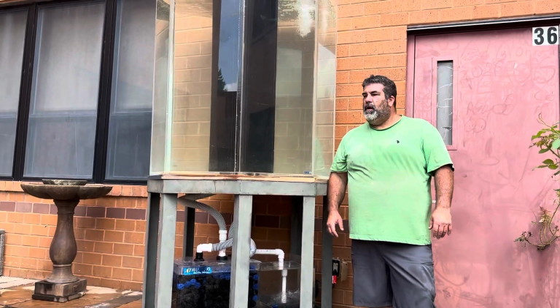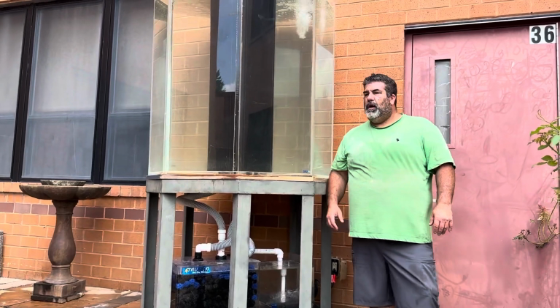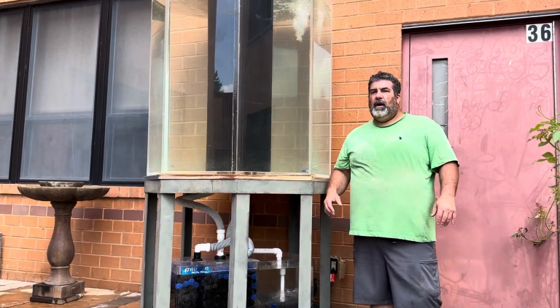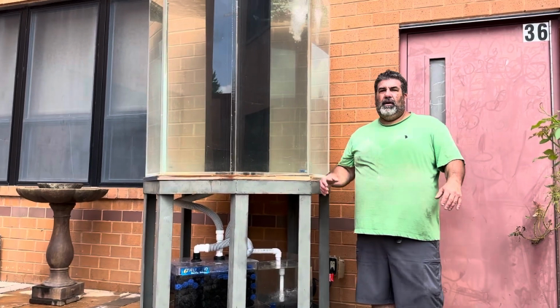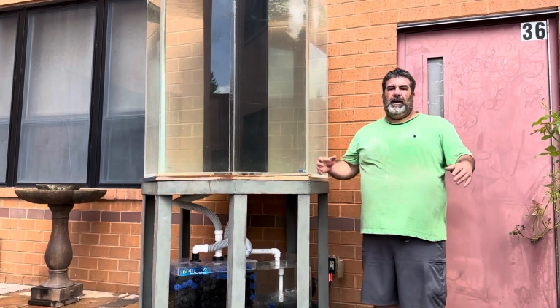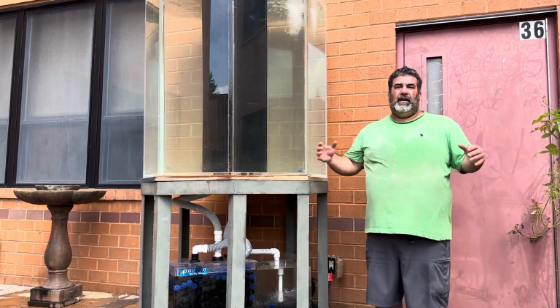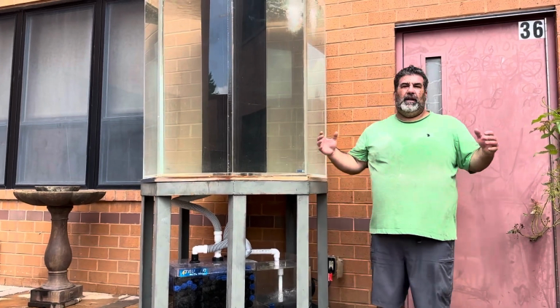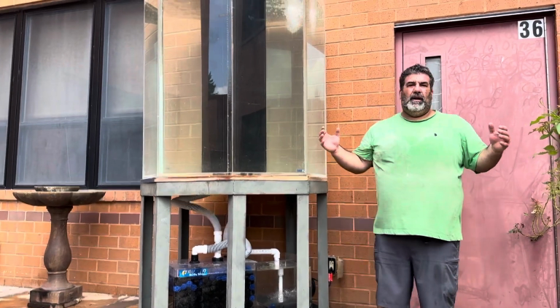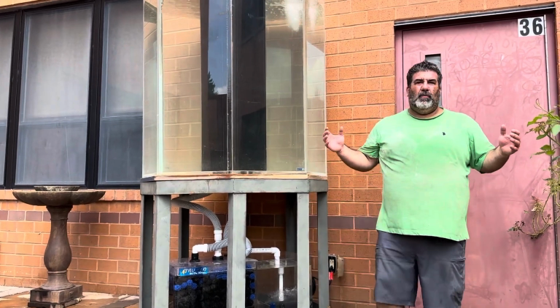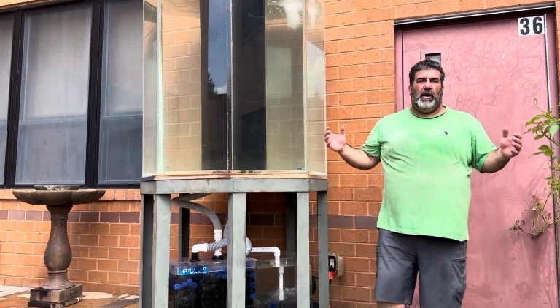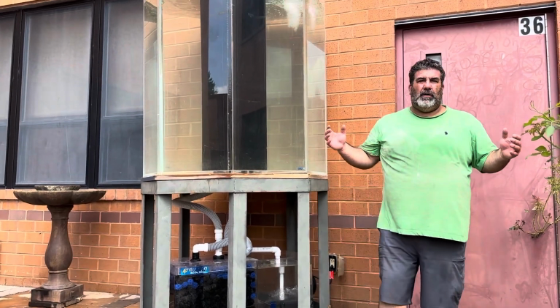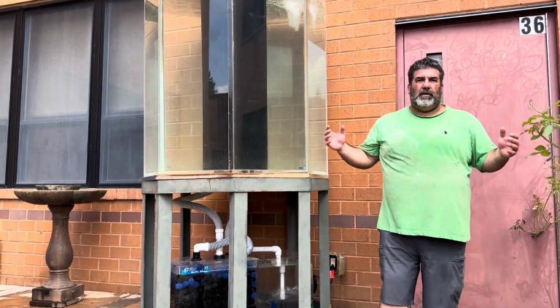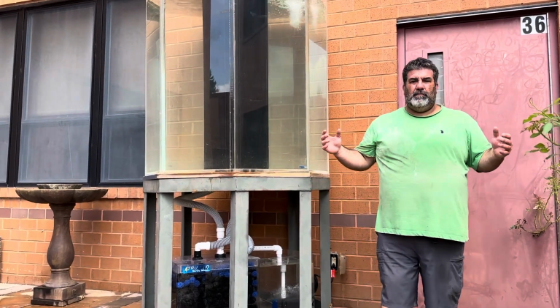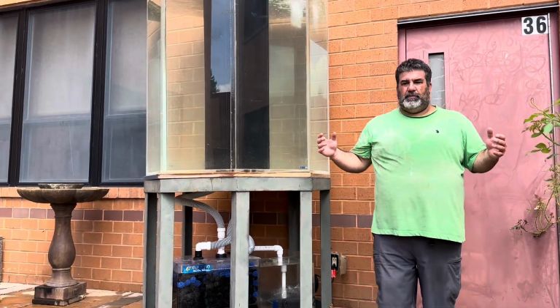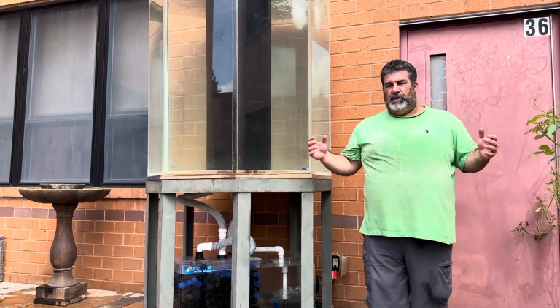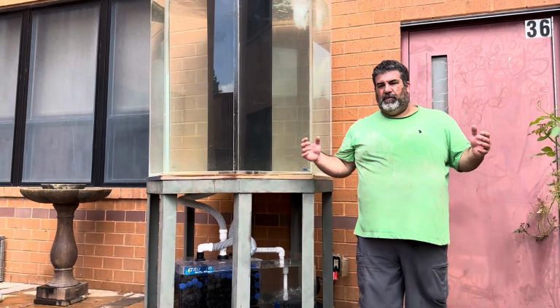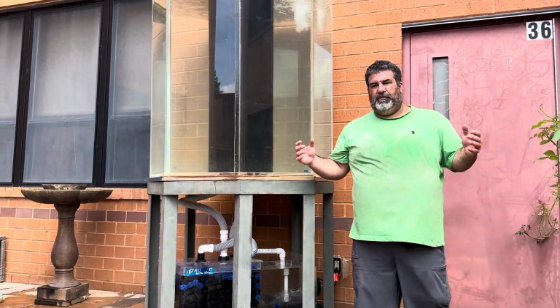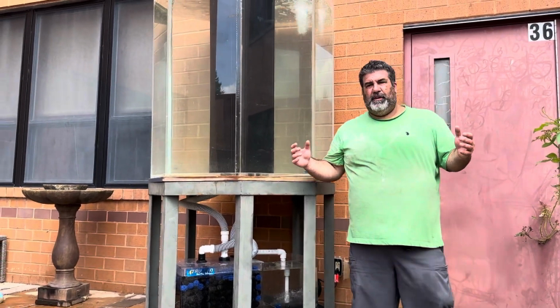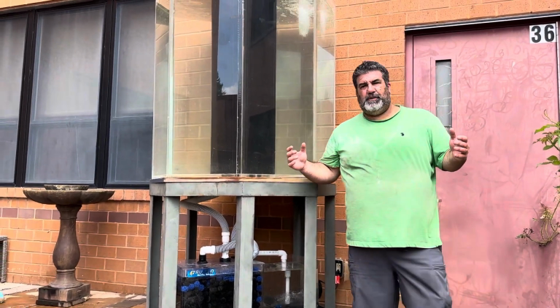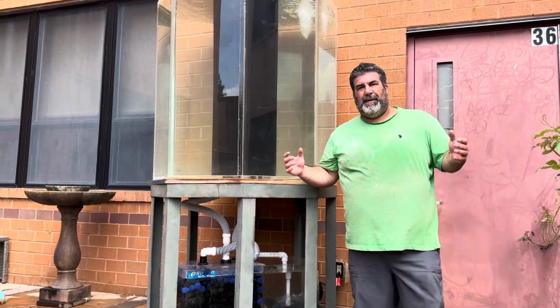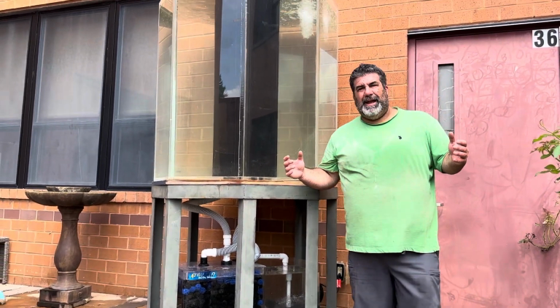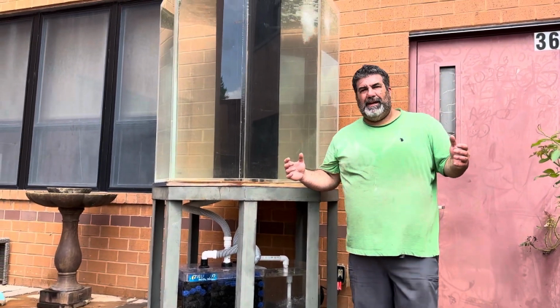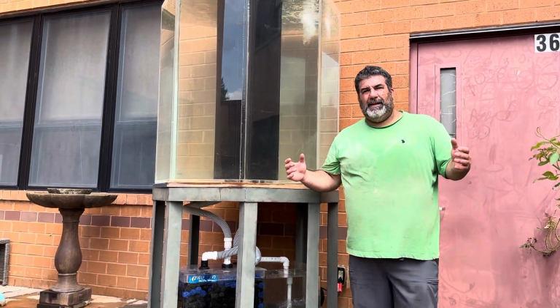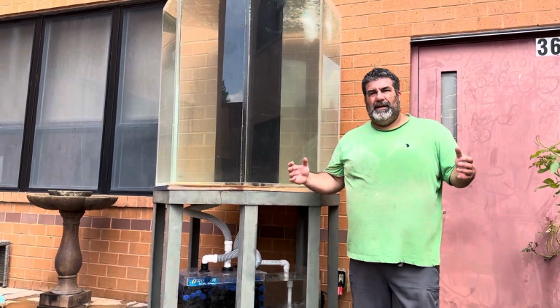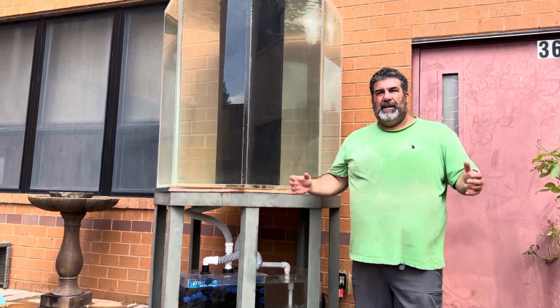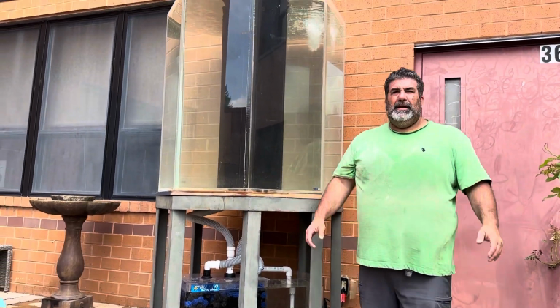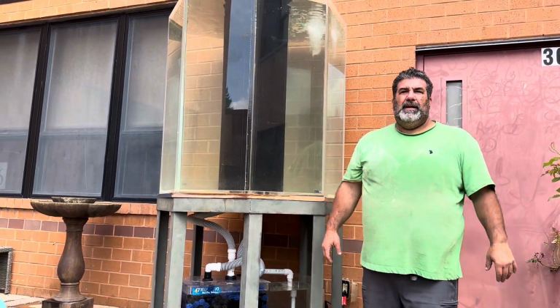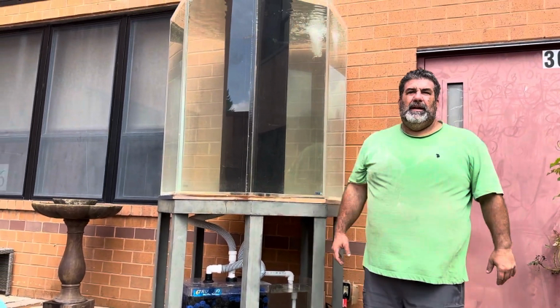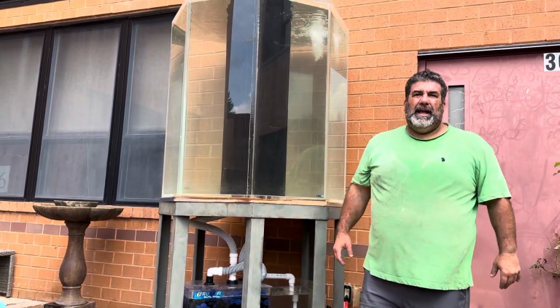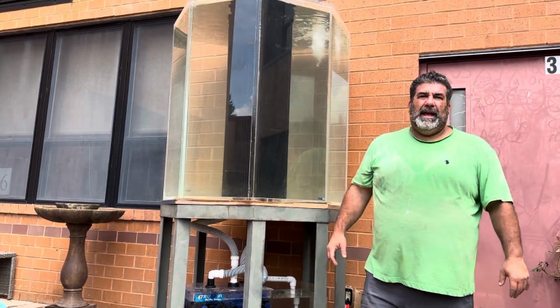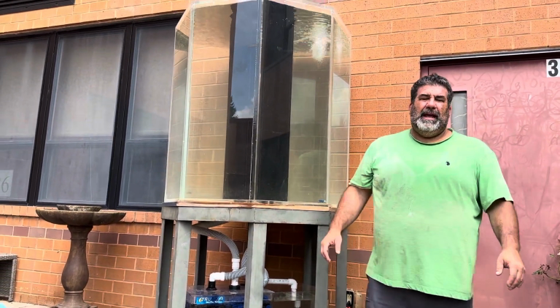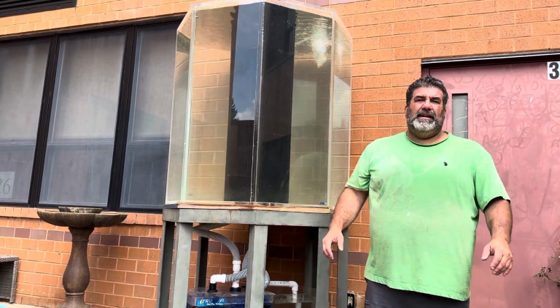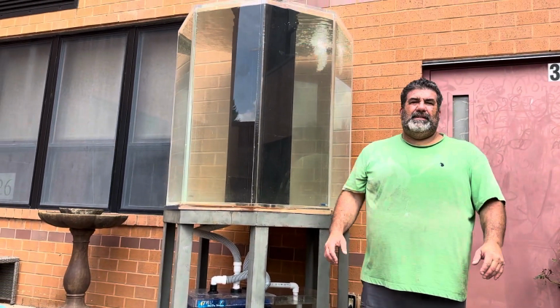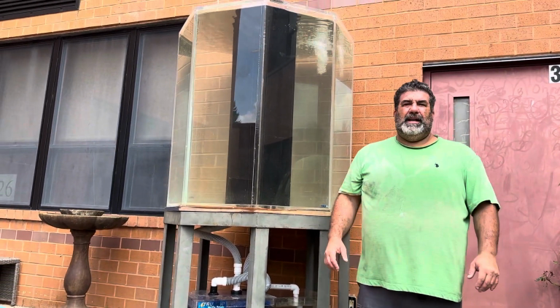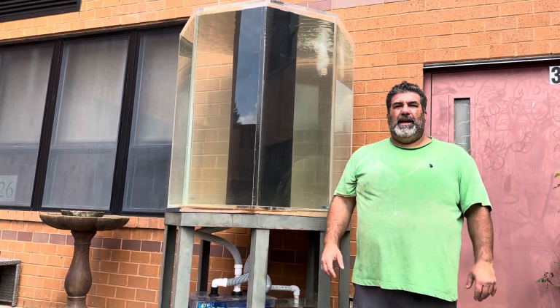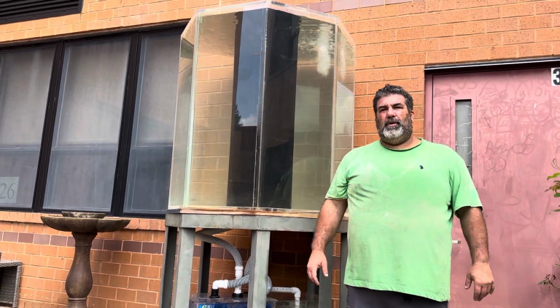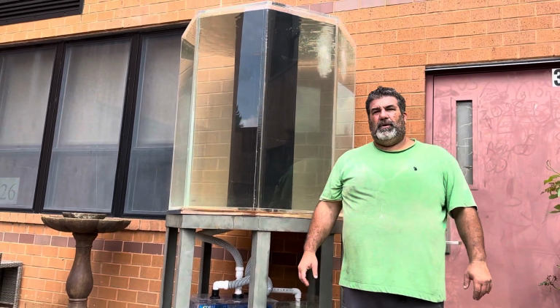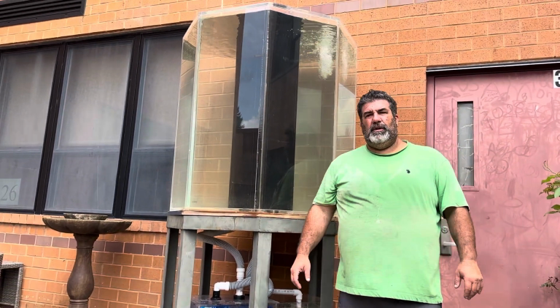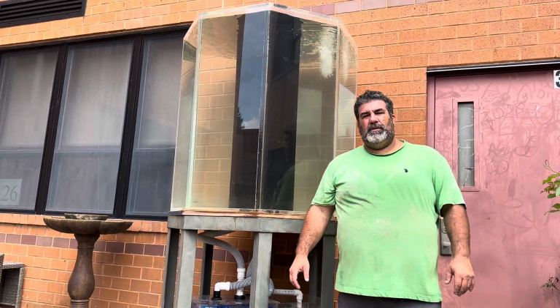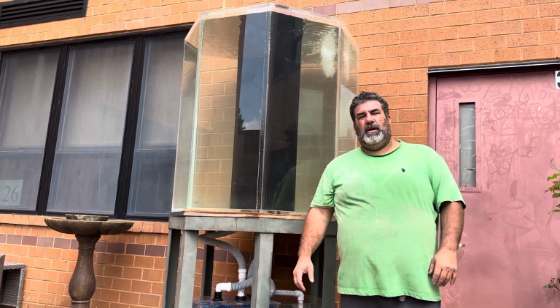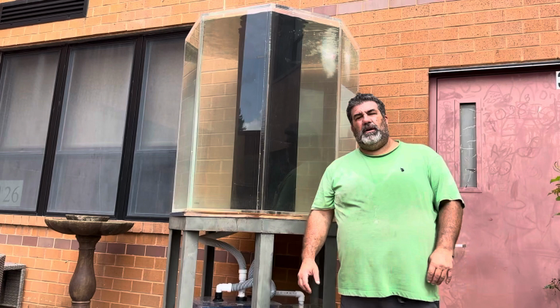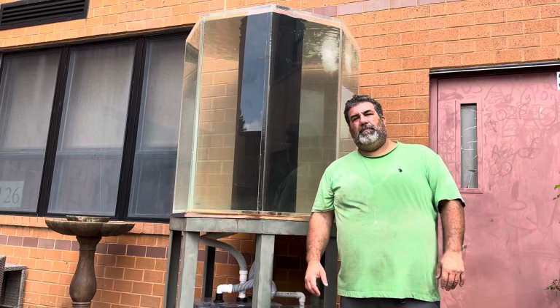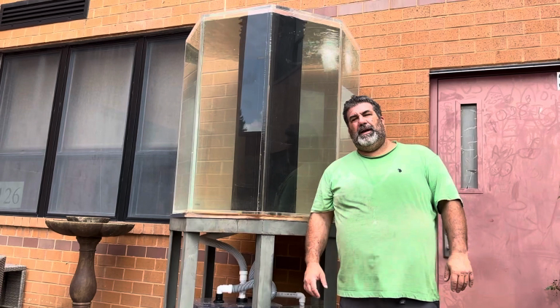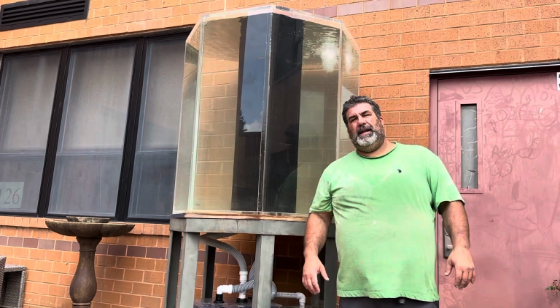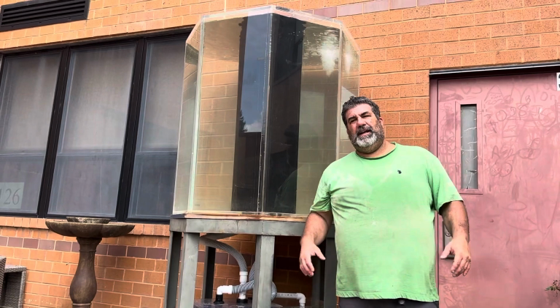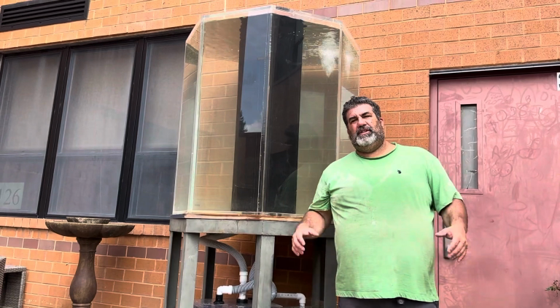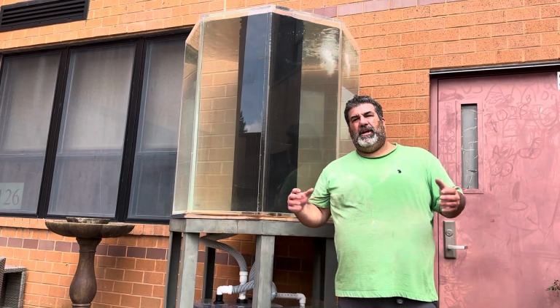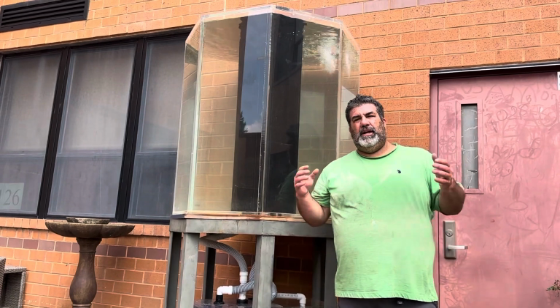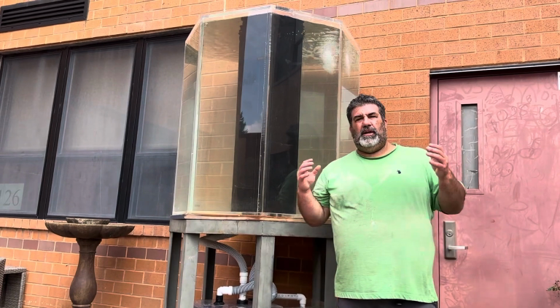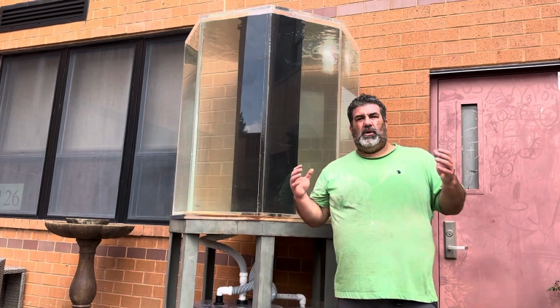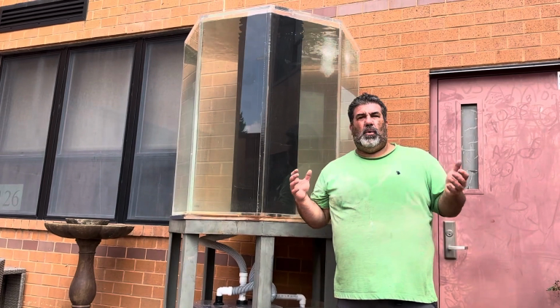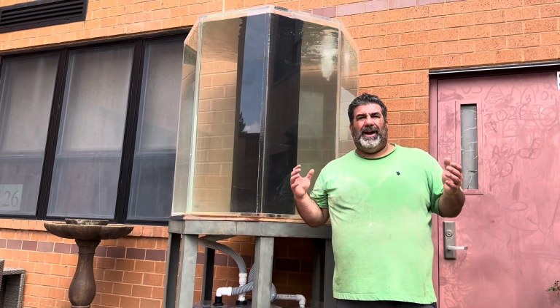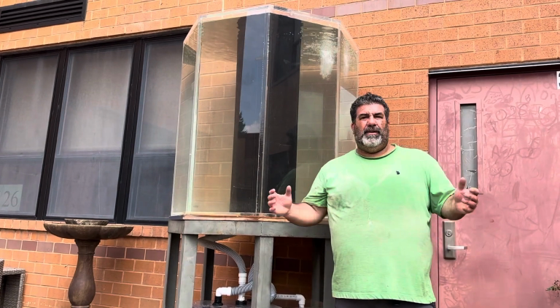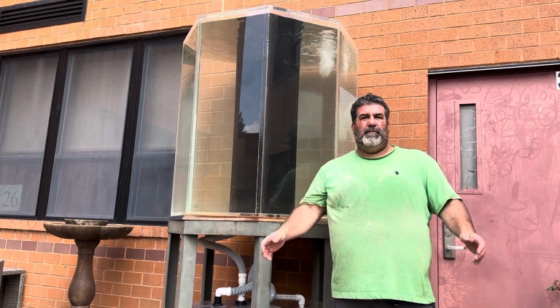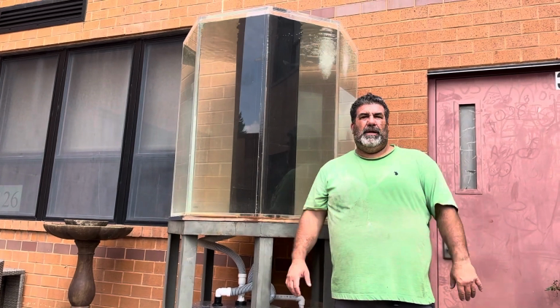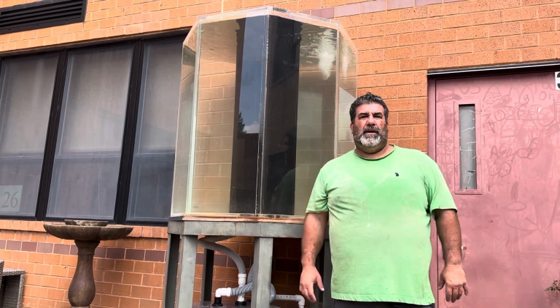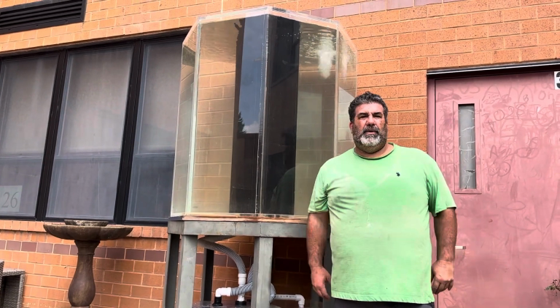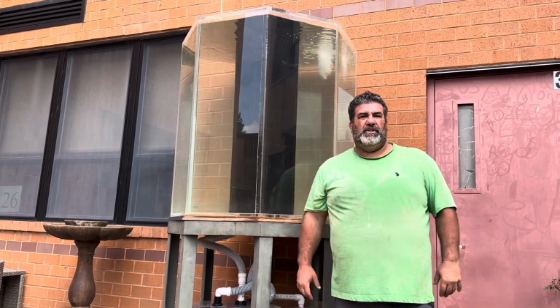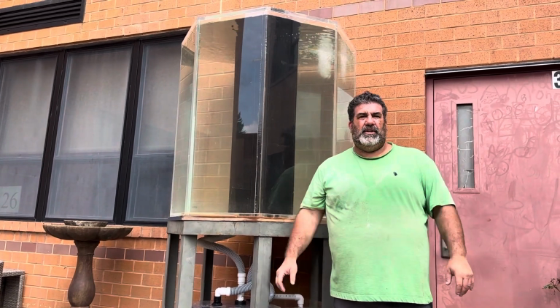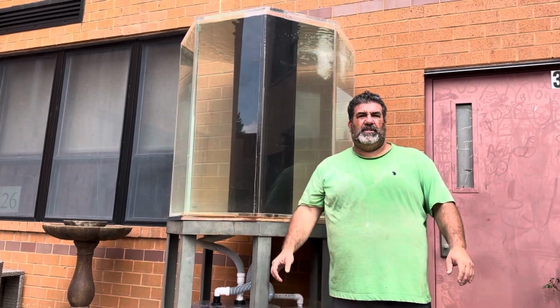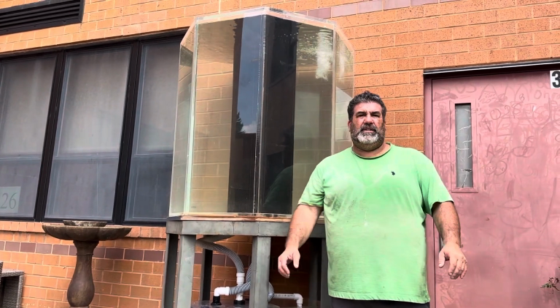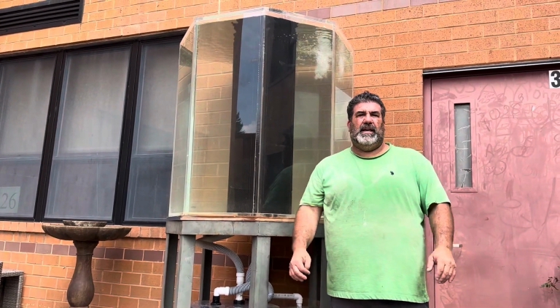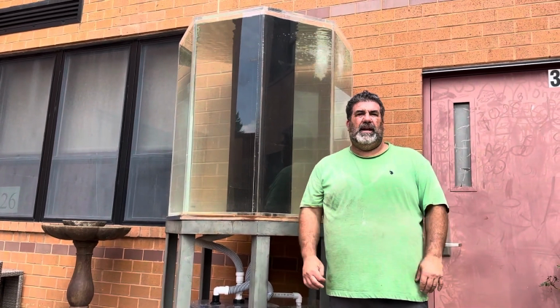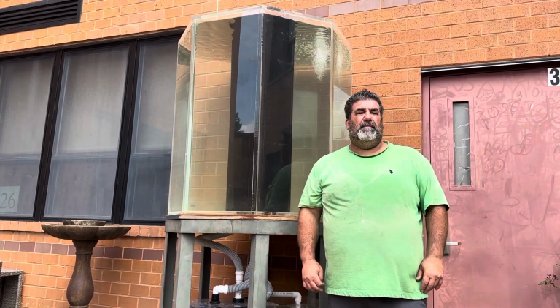All right, hello, welcome to Fishbait and today we're going to talk about a giant aquarium that we just set up.